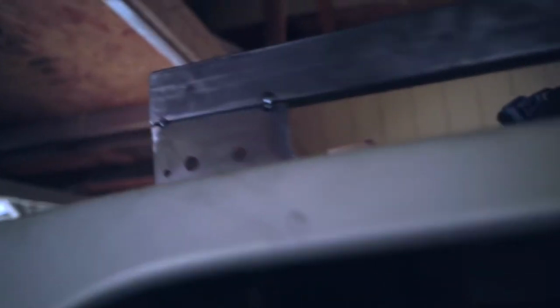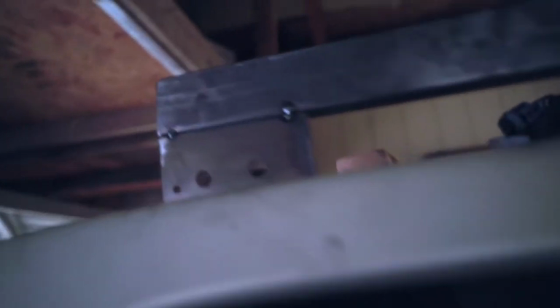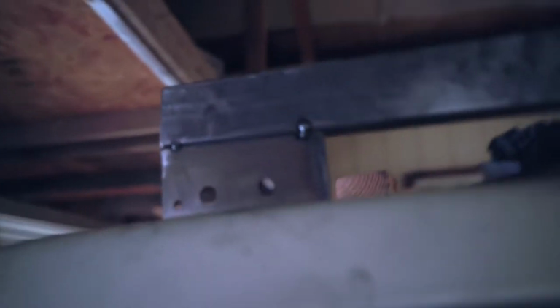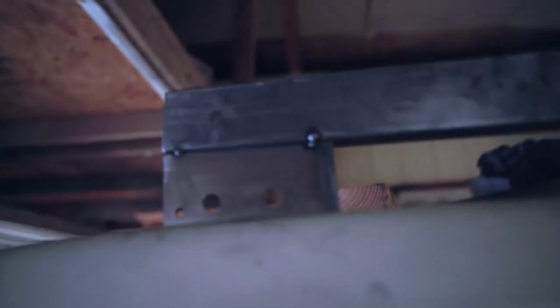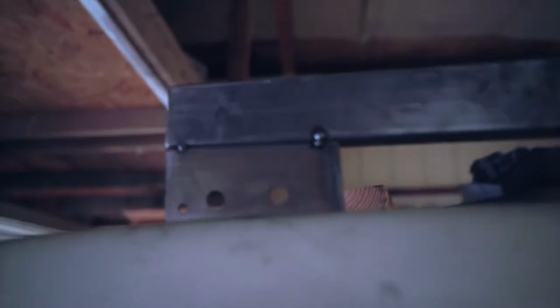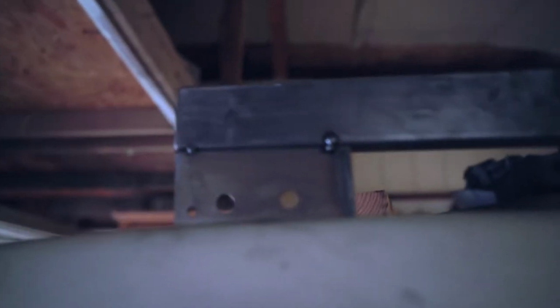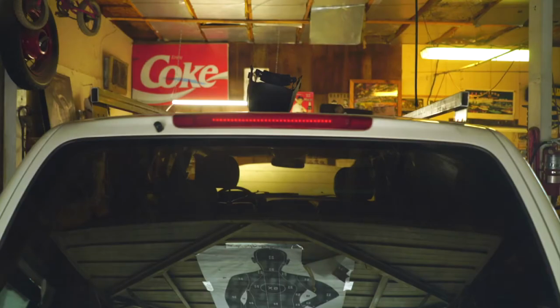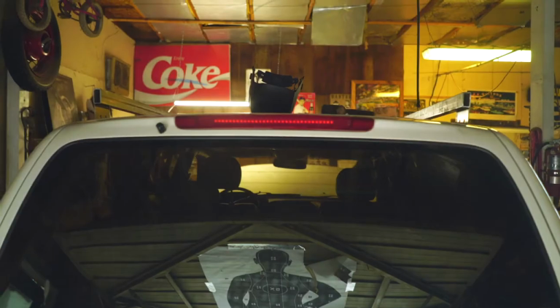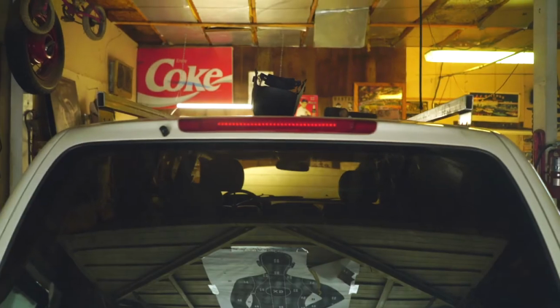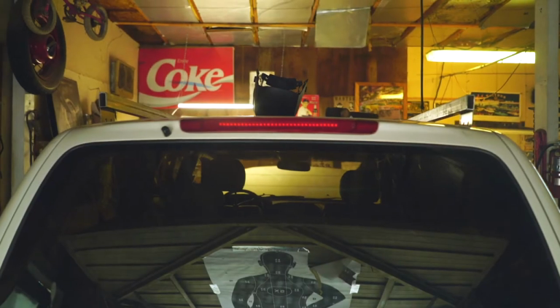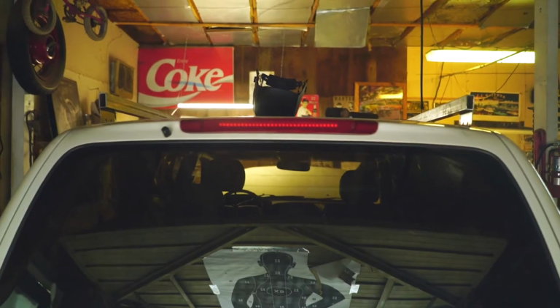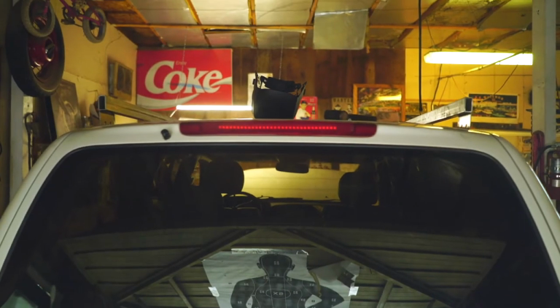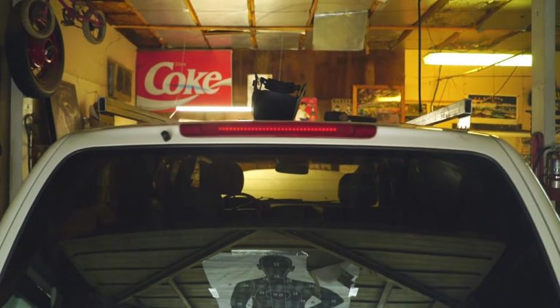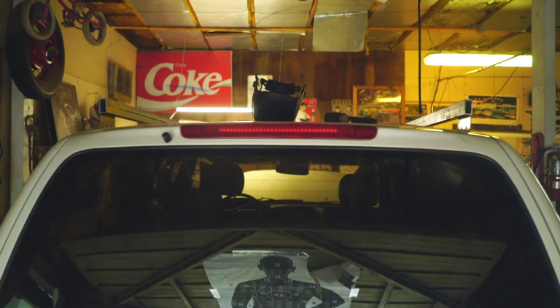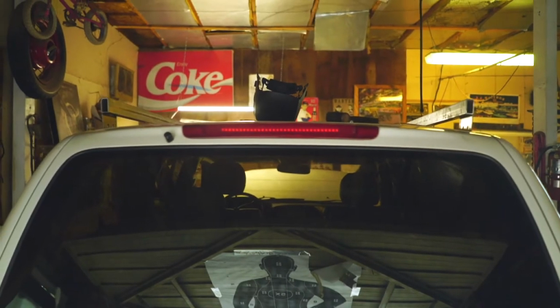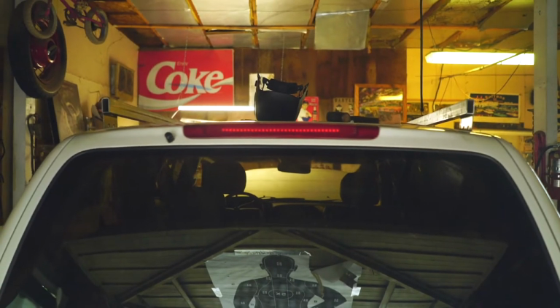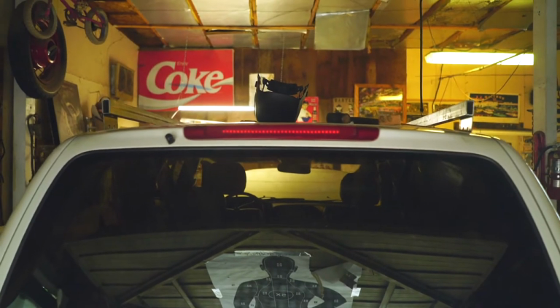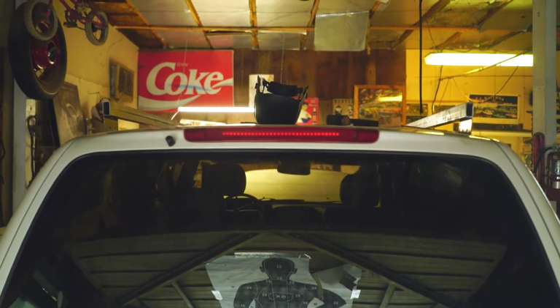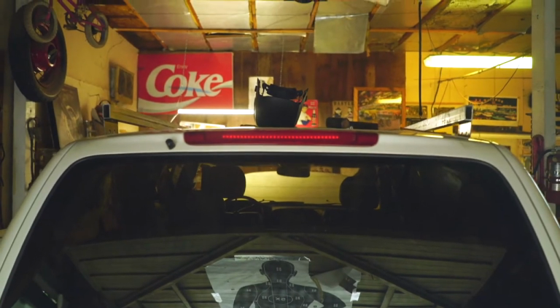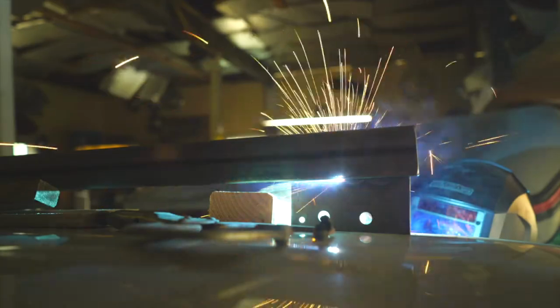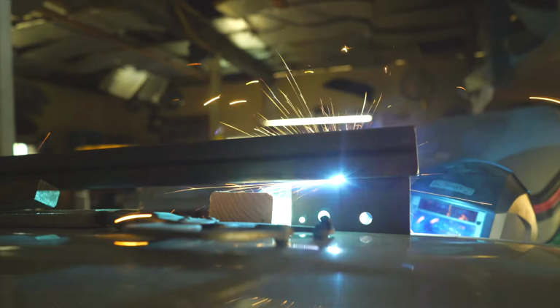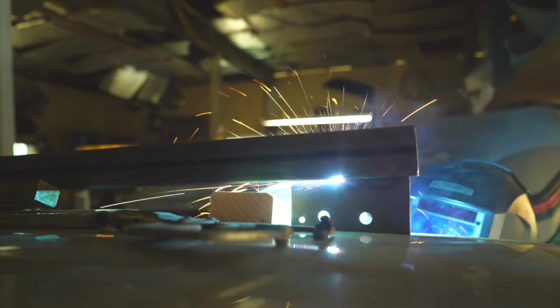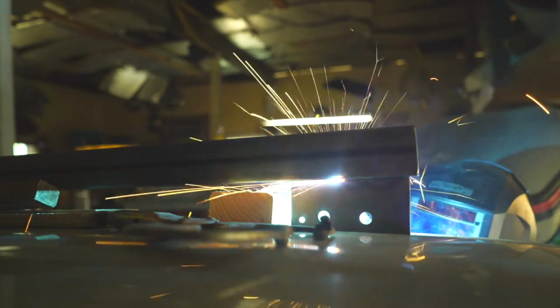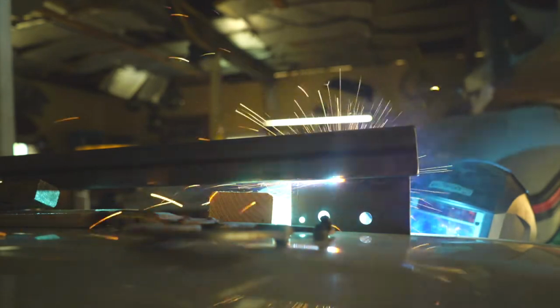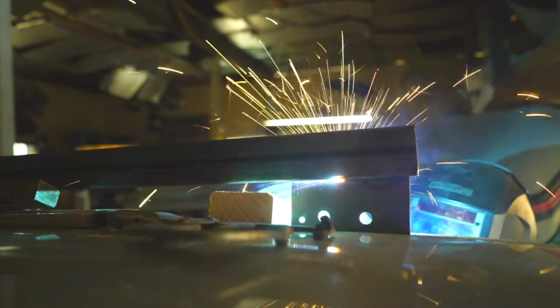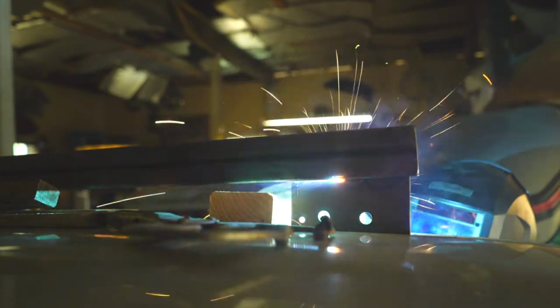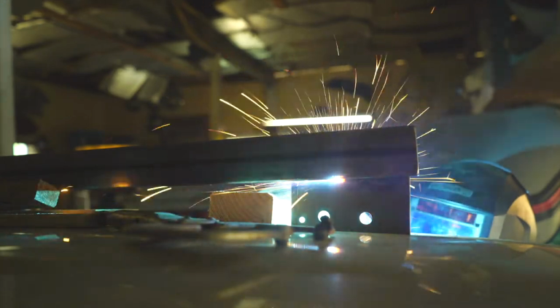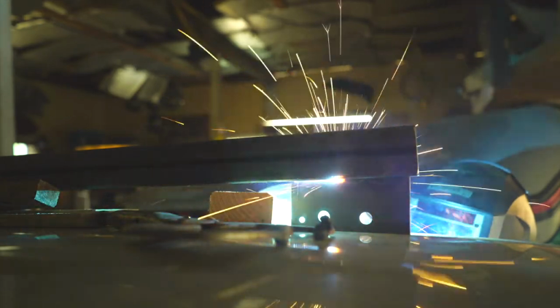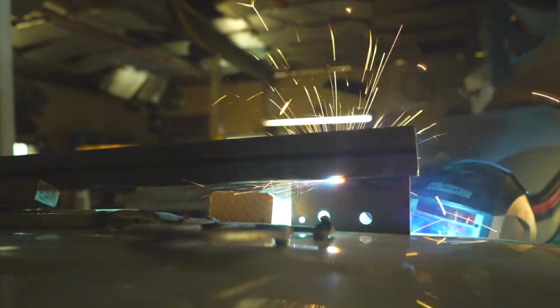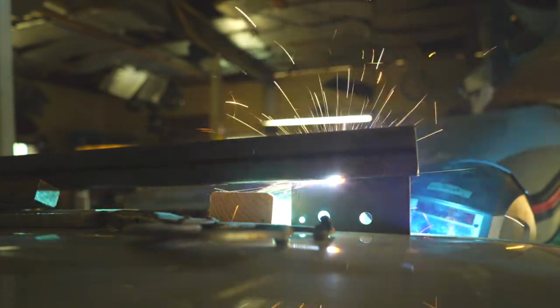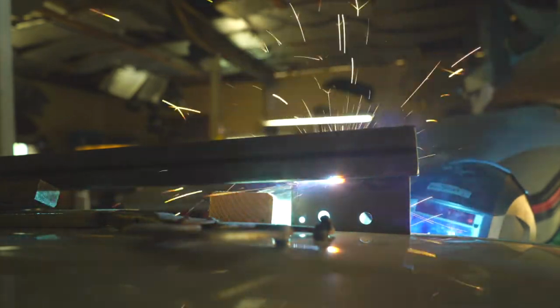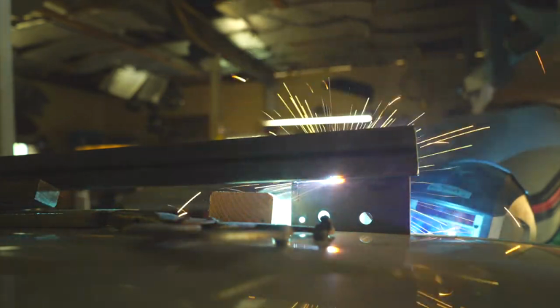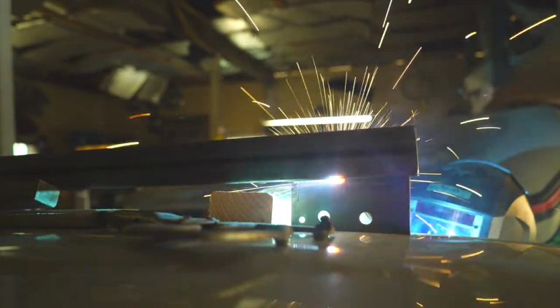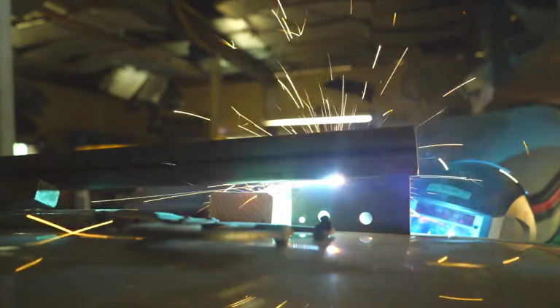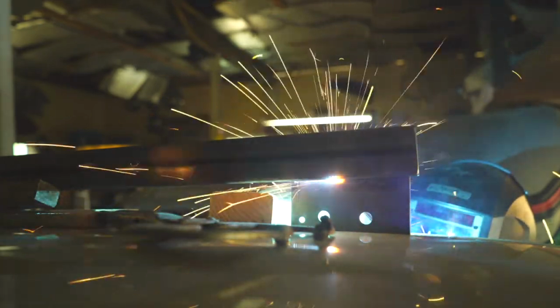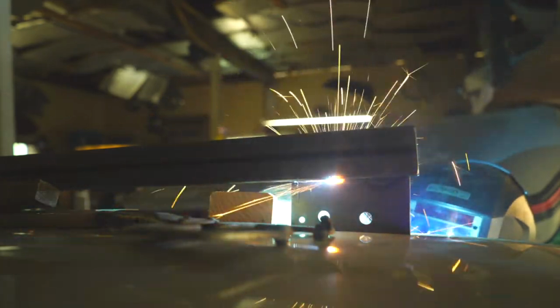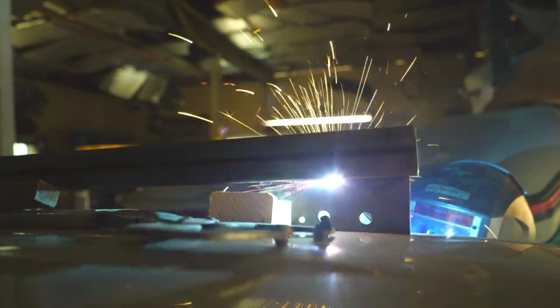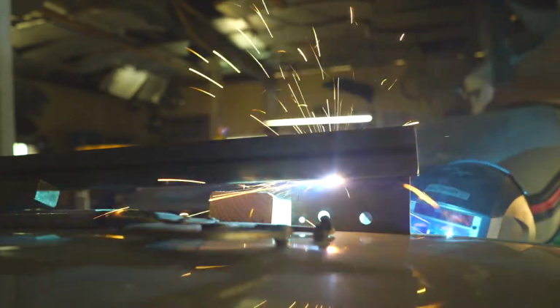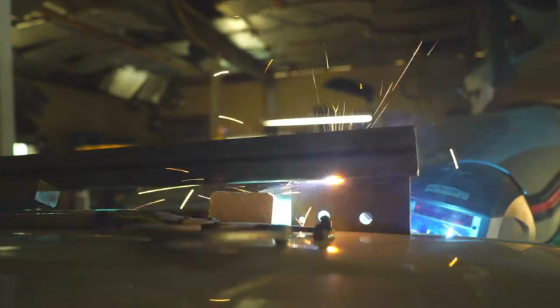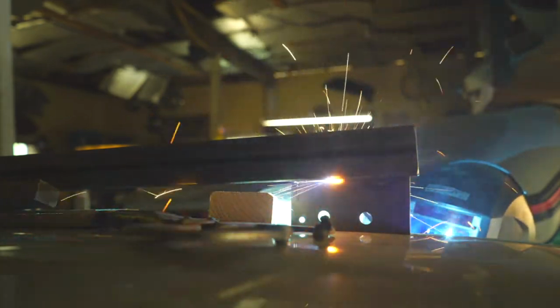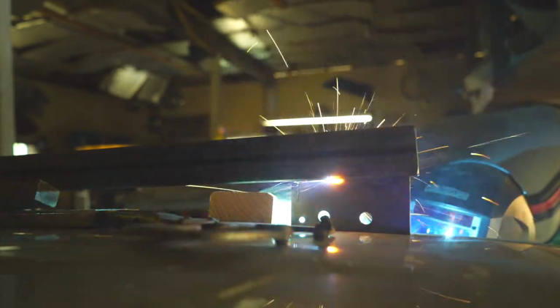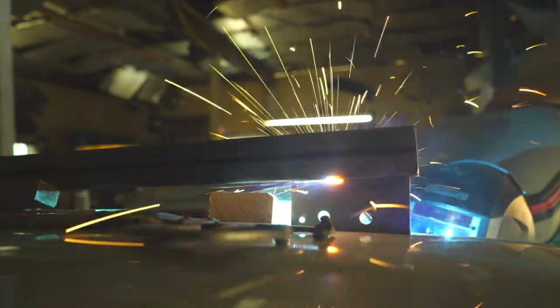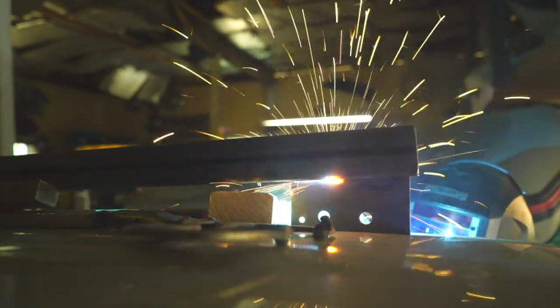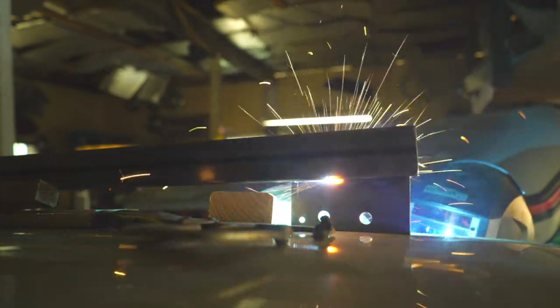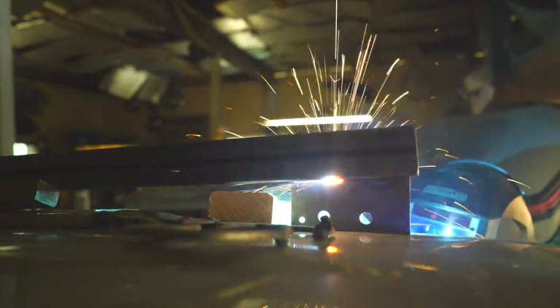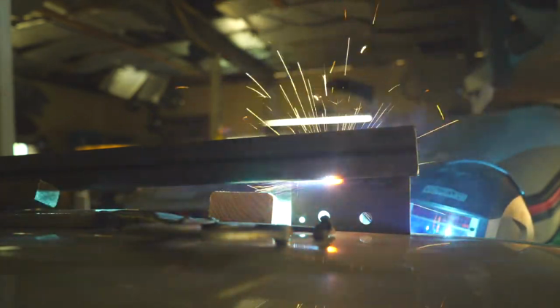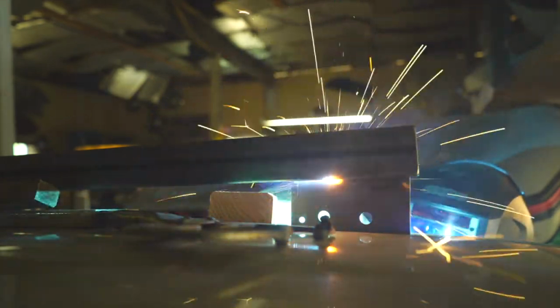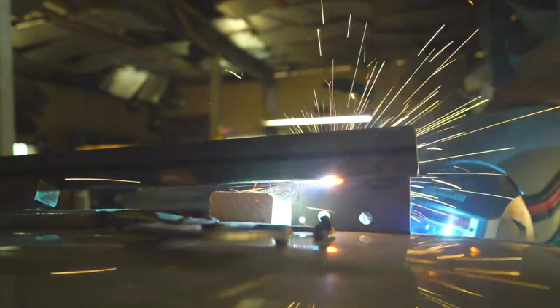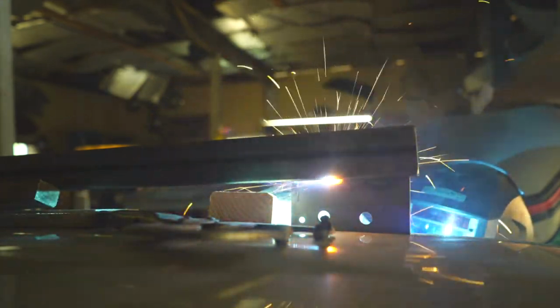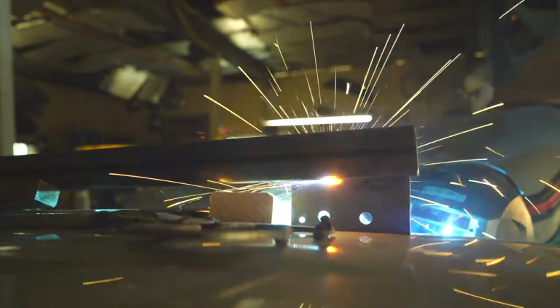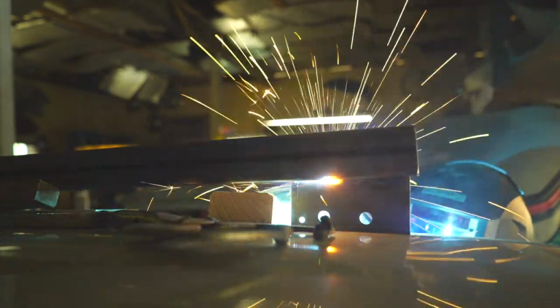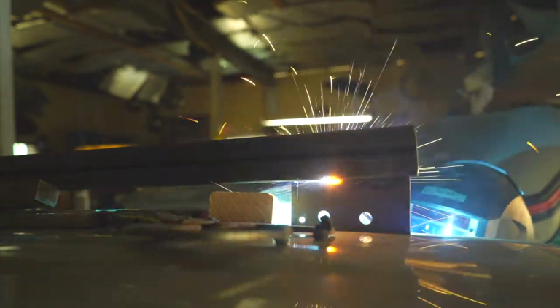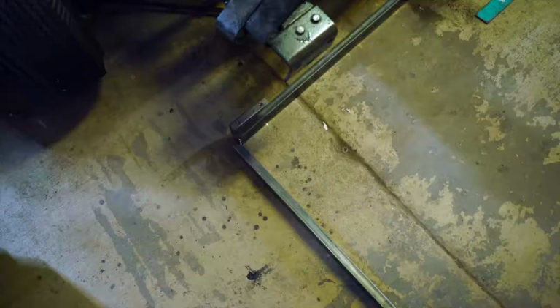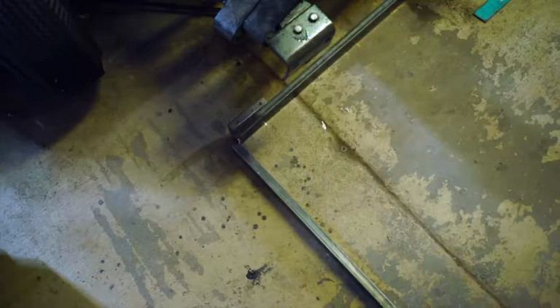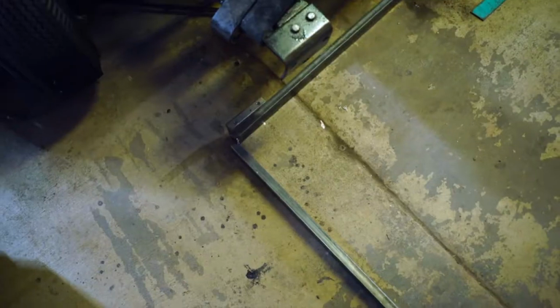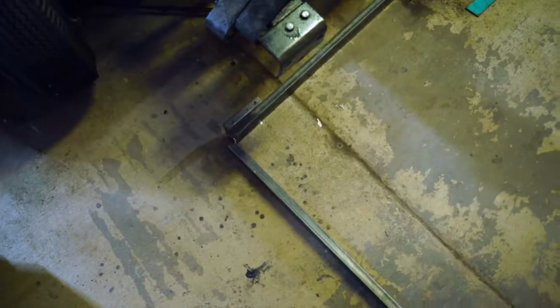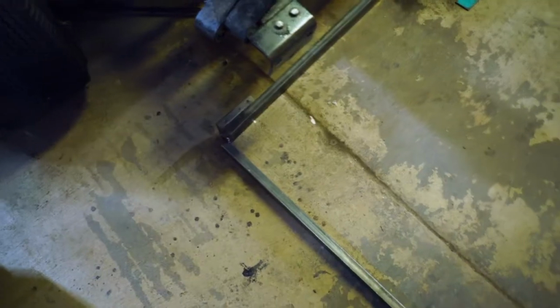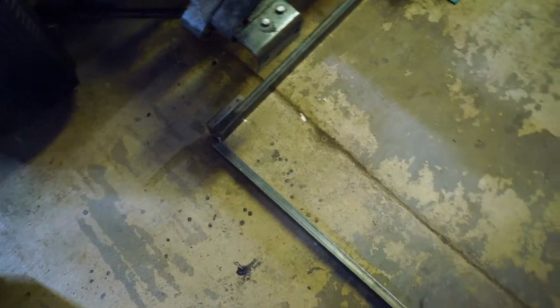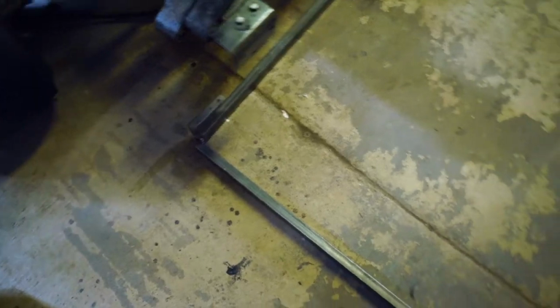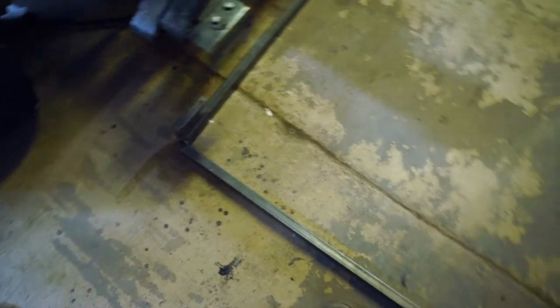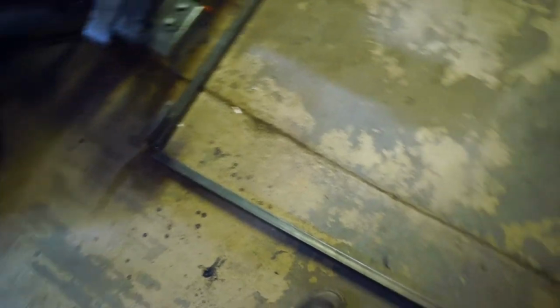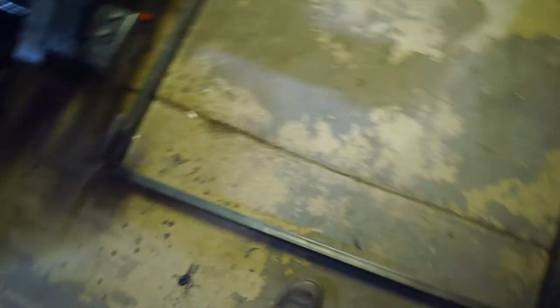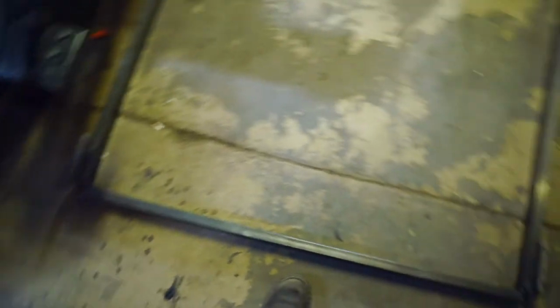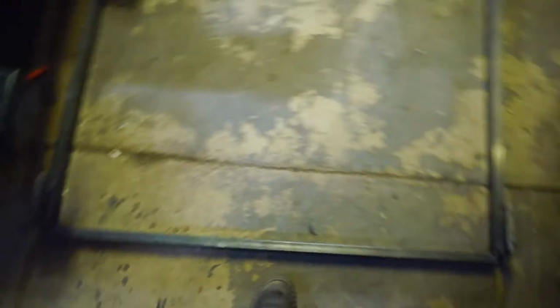Before you weld on your car, never weld with your battery post connected. Make sure you always disconnect that — it can cause a lot of damage.